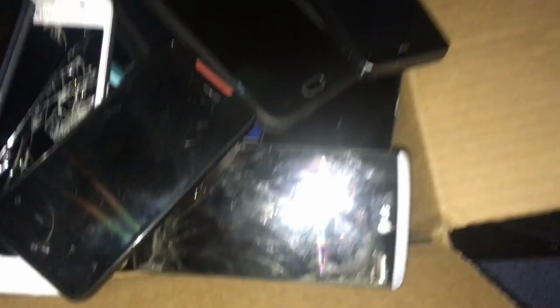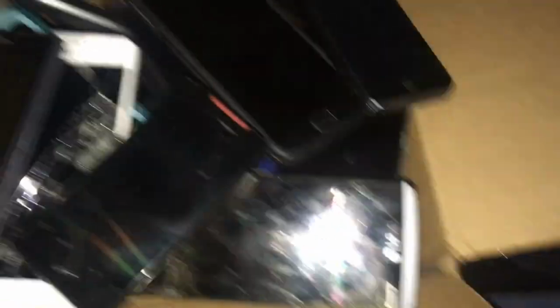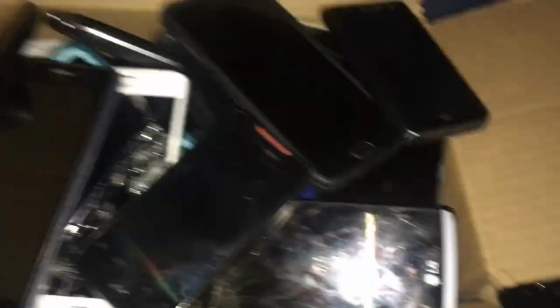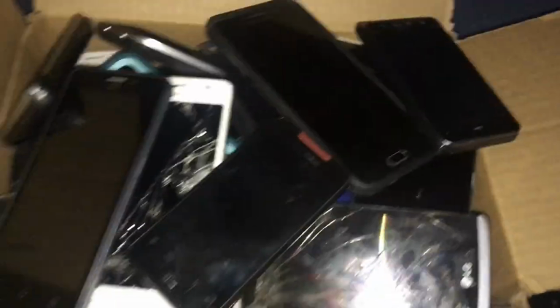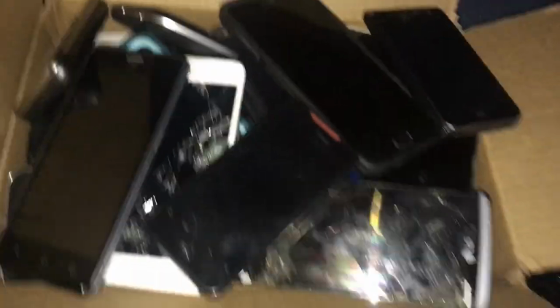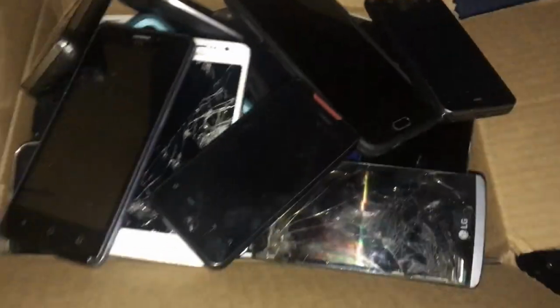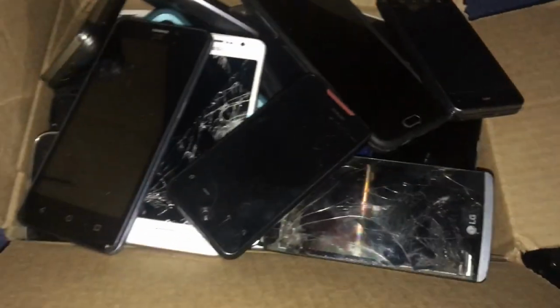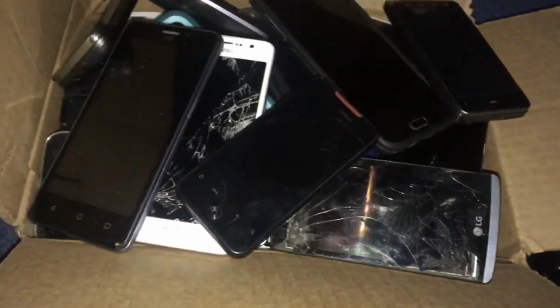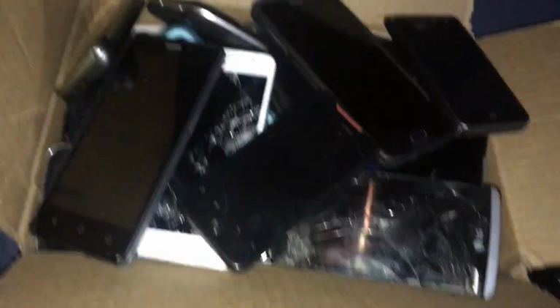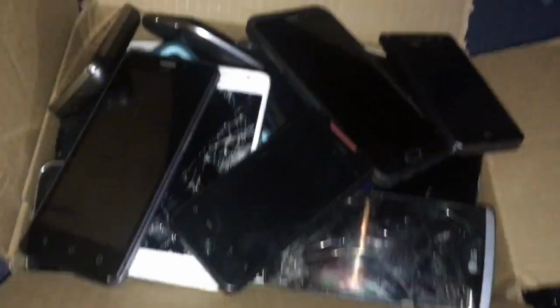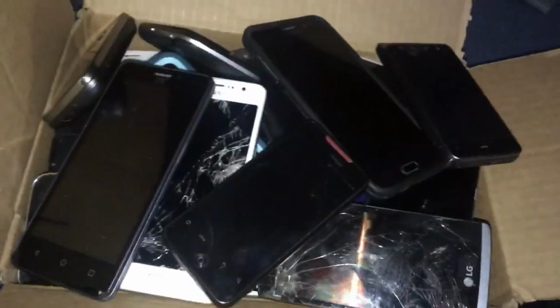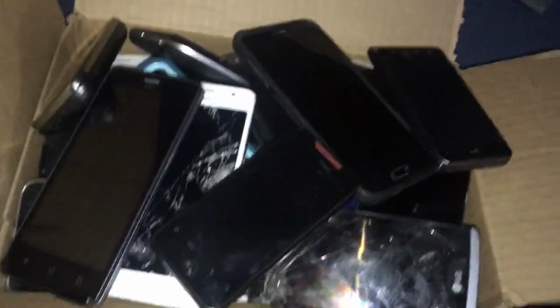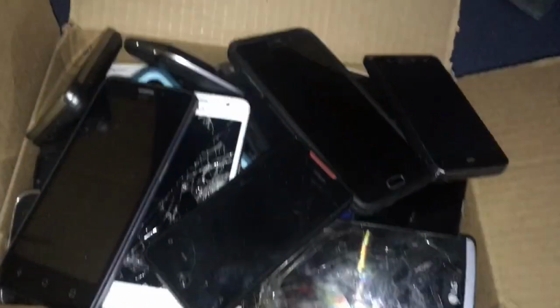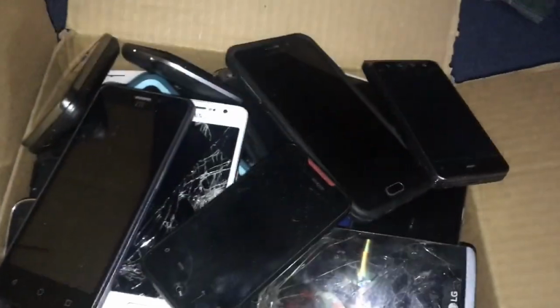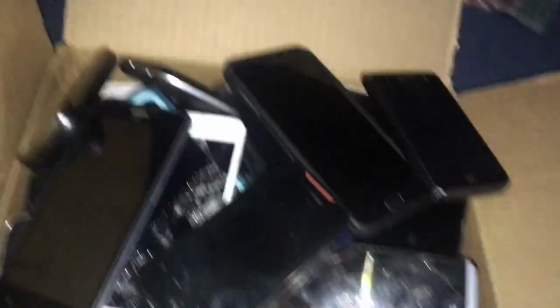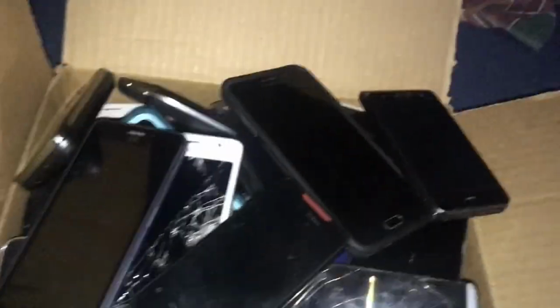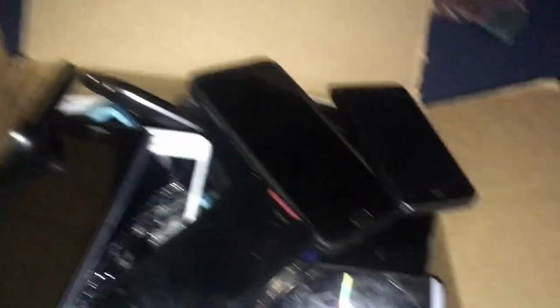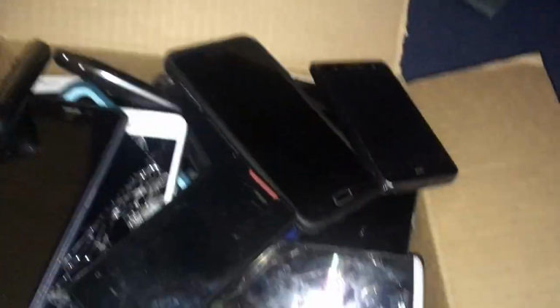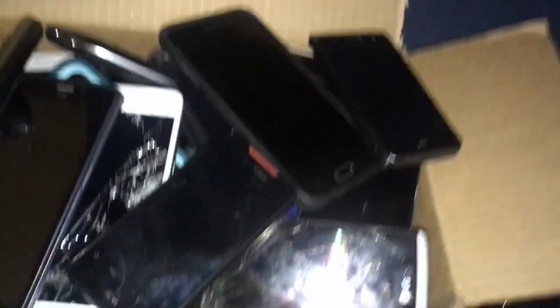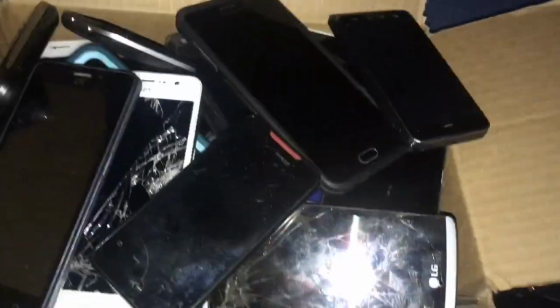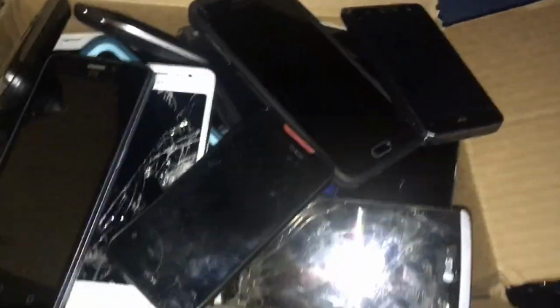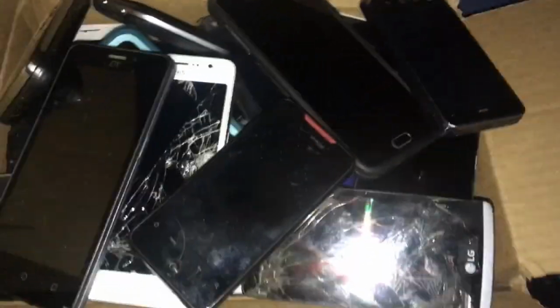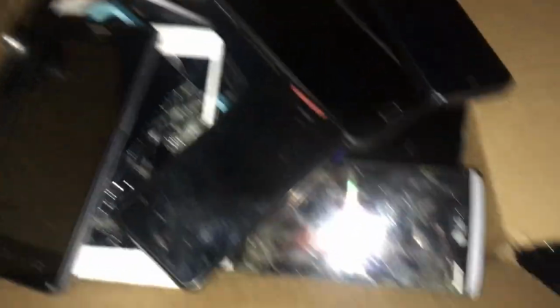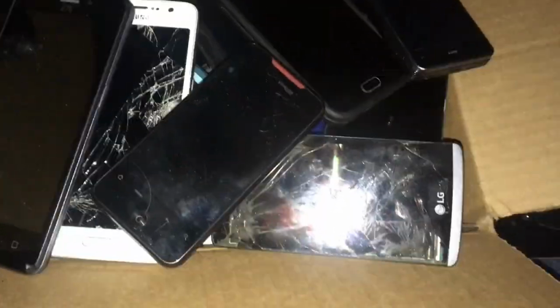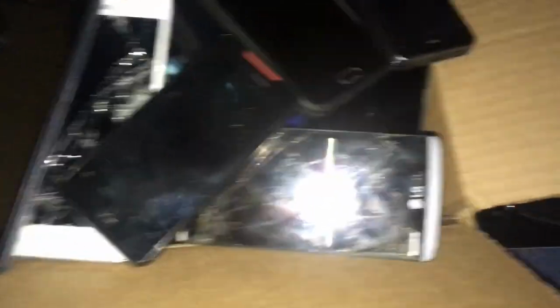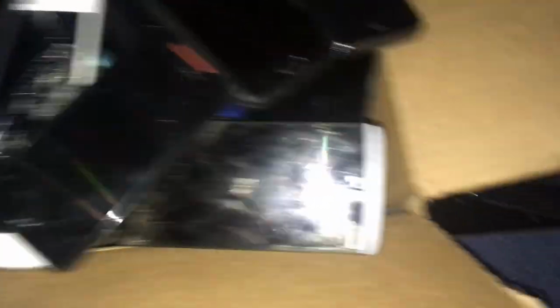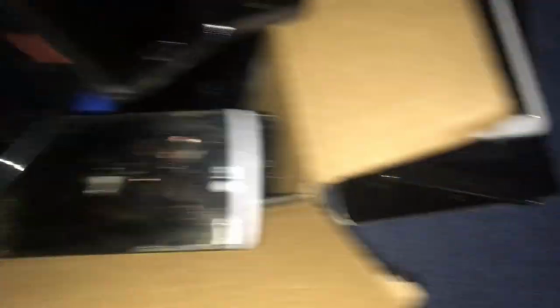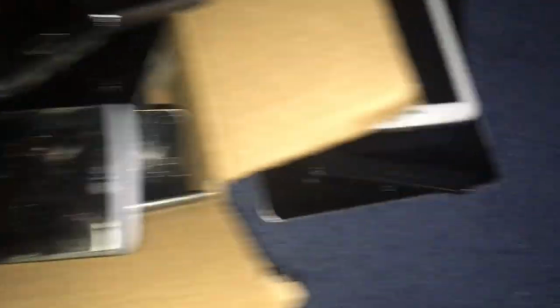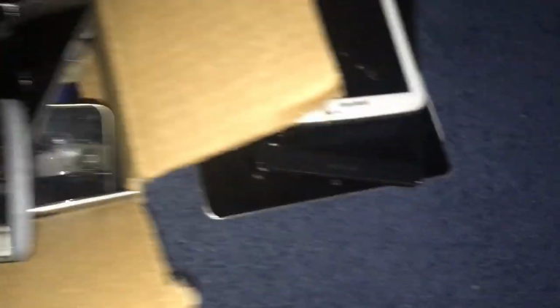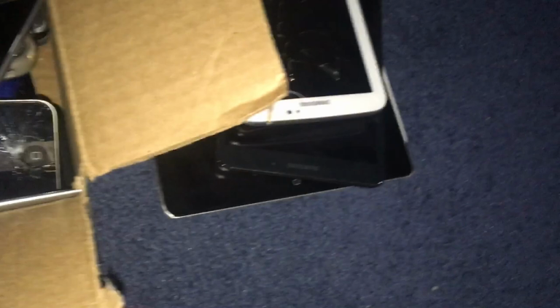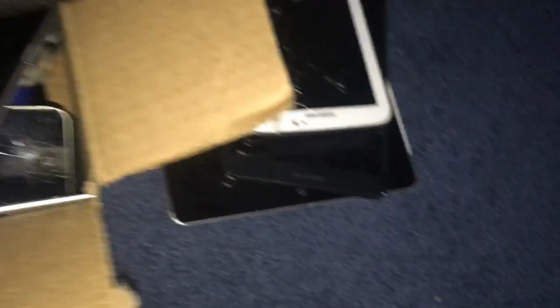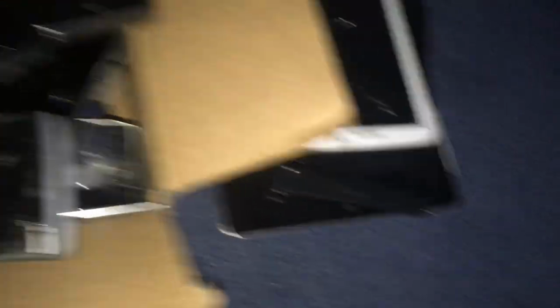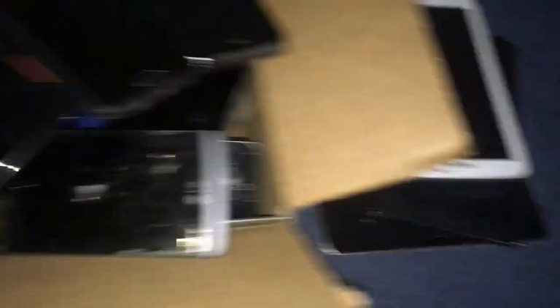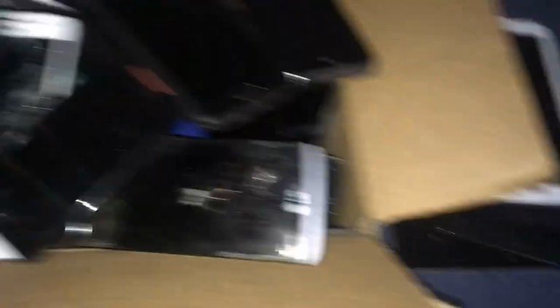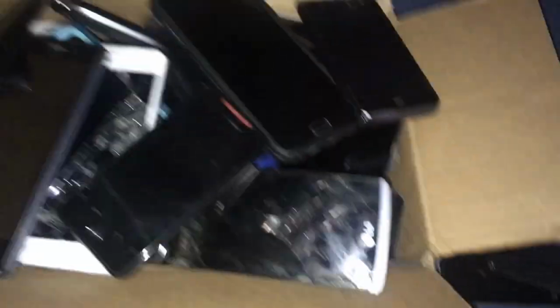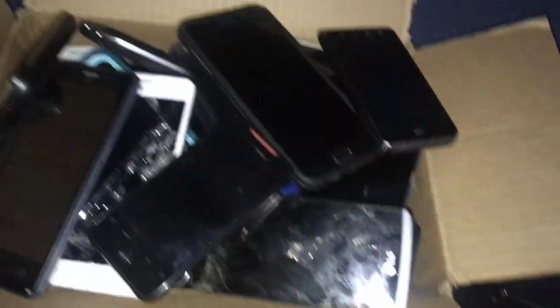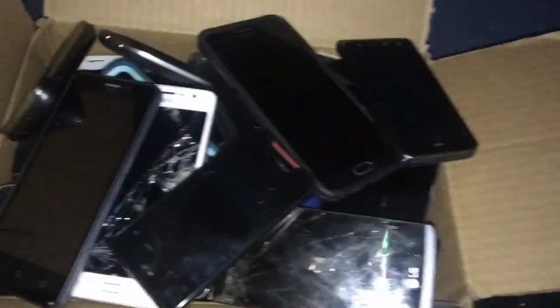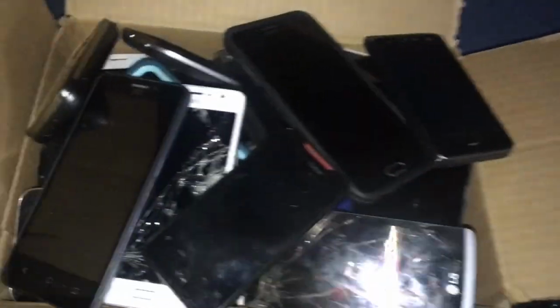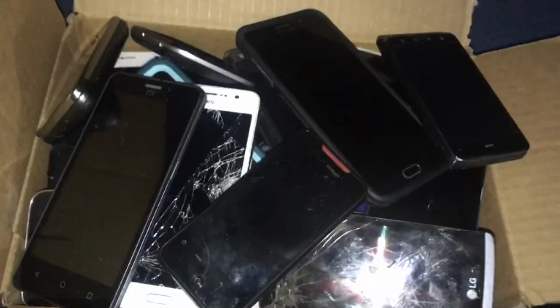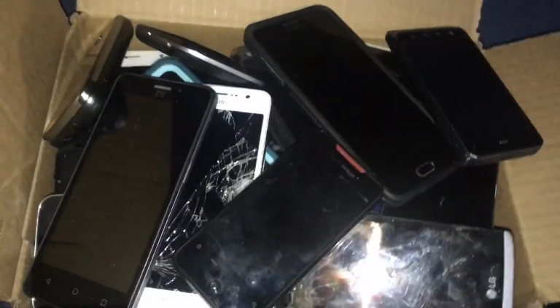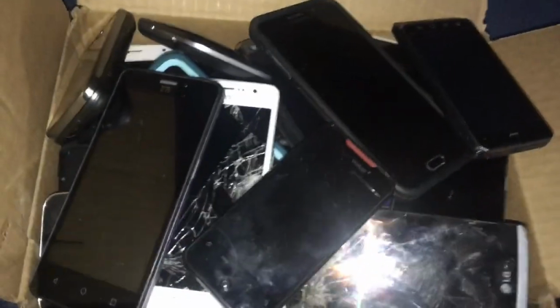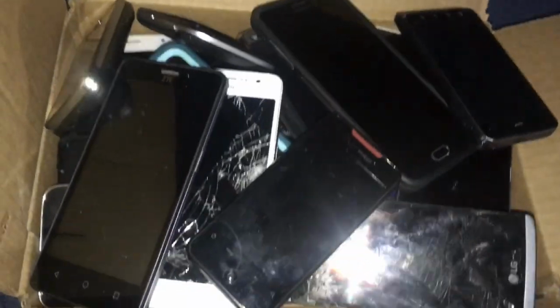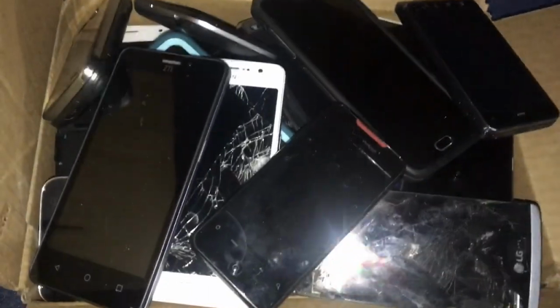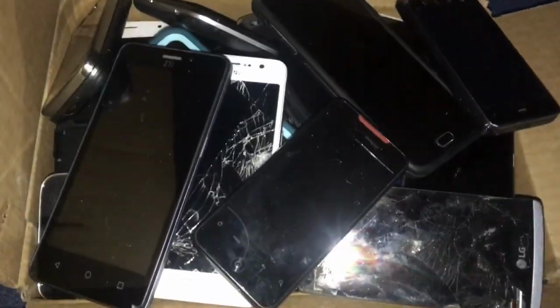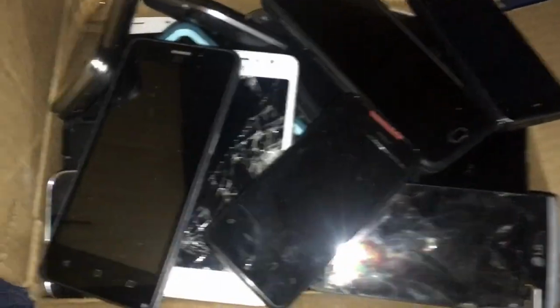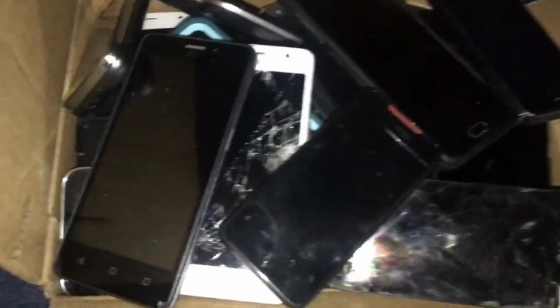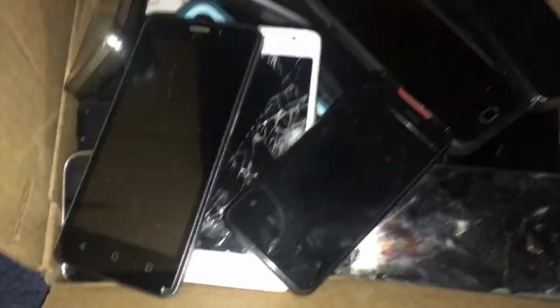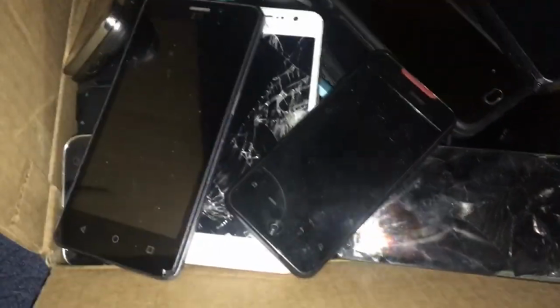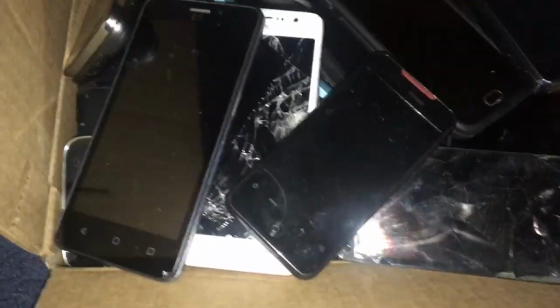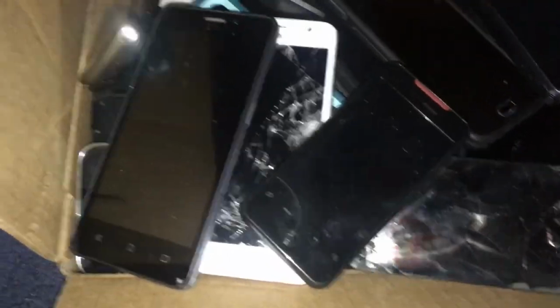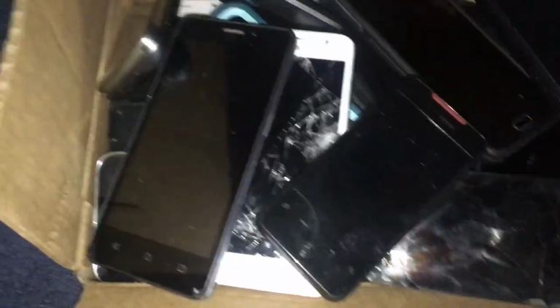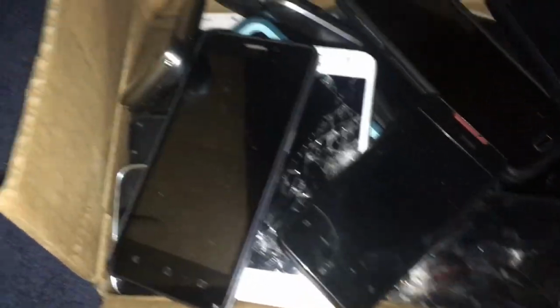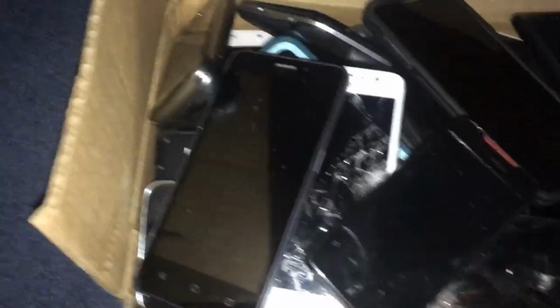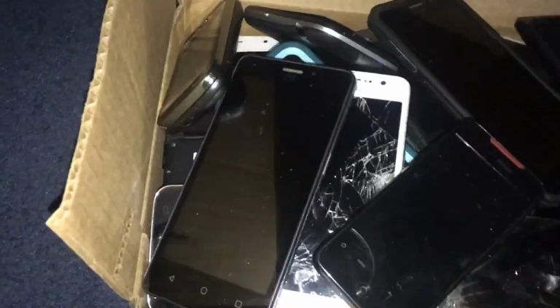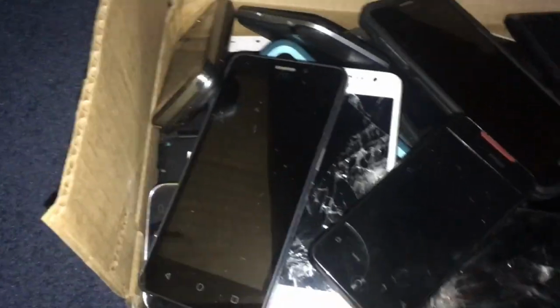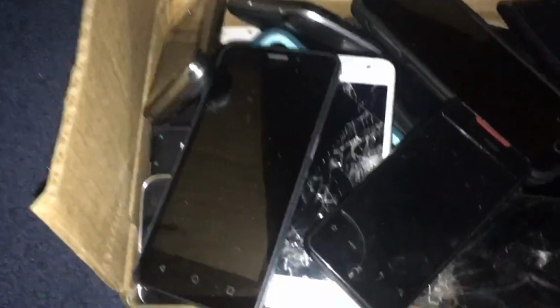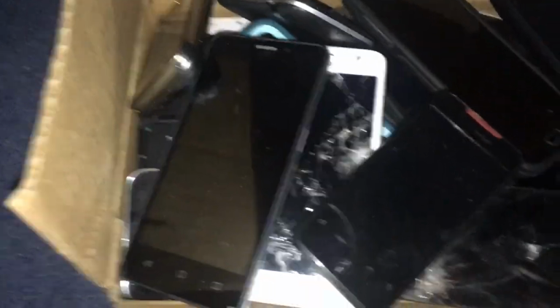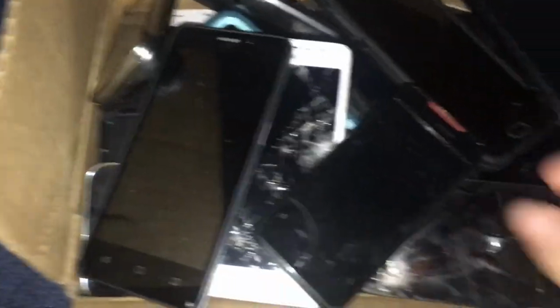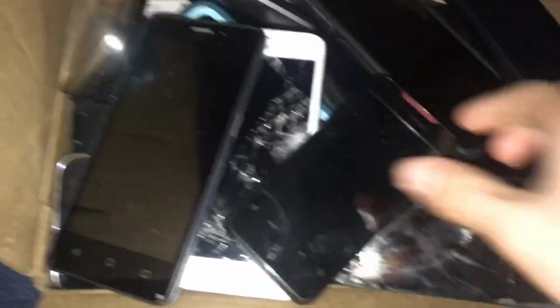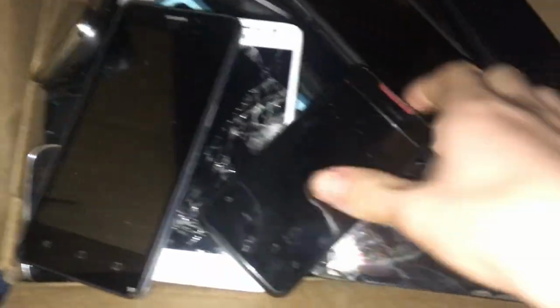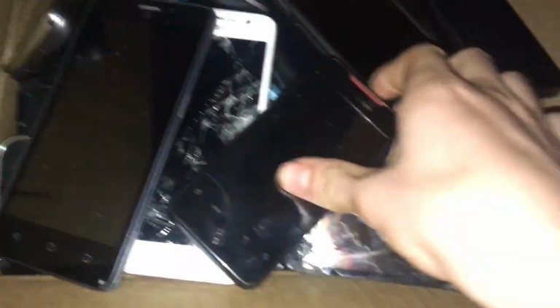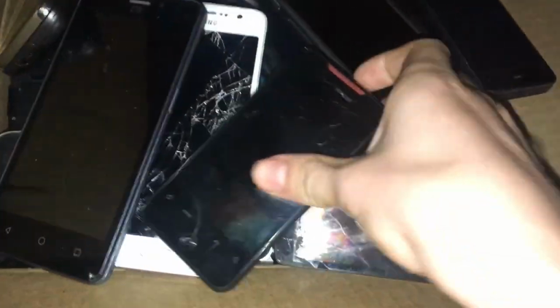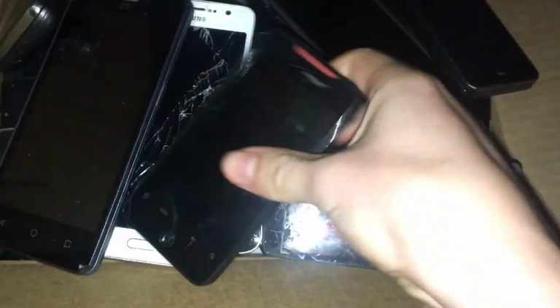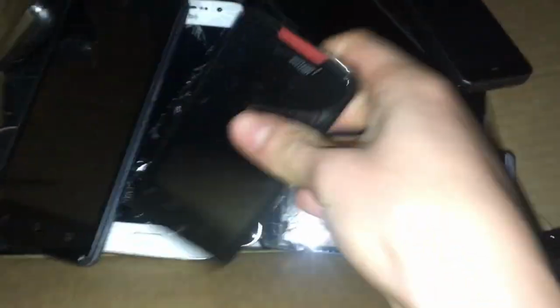This is probably going to be a long video, because you can see that box is pretty full. So I guess I'll just start.